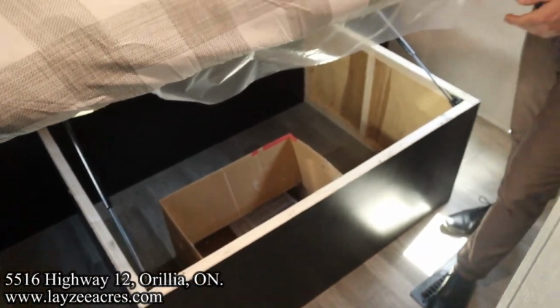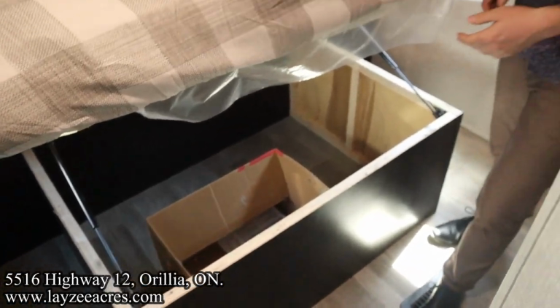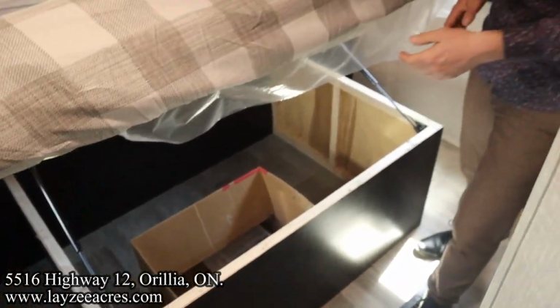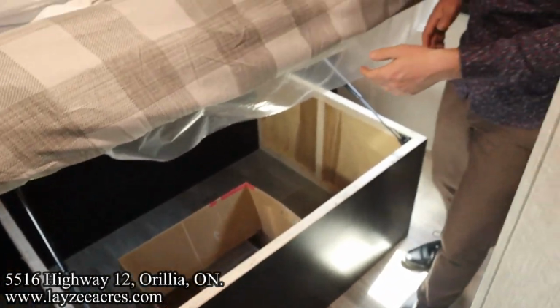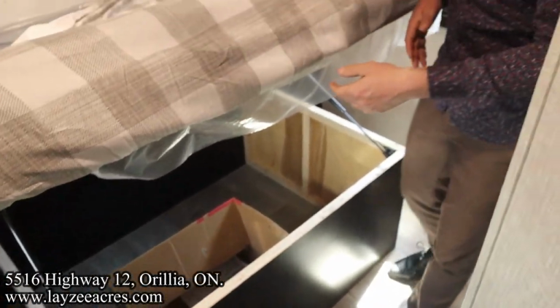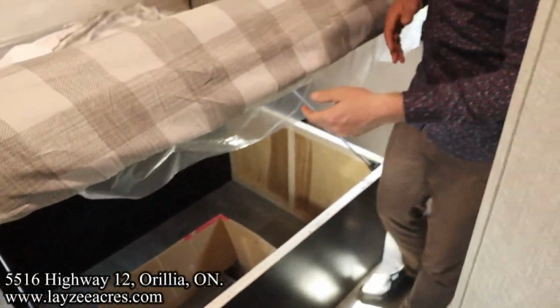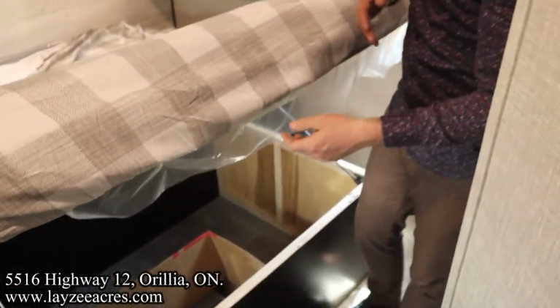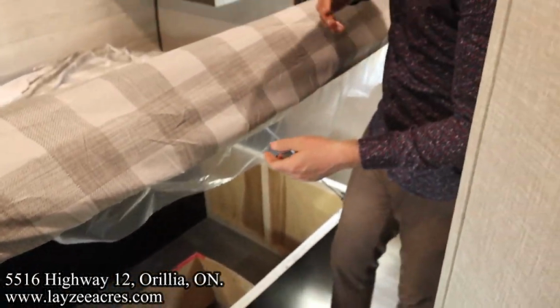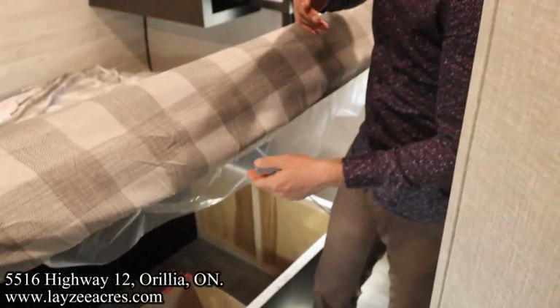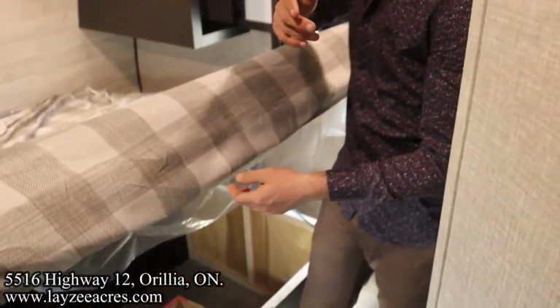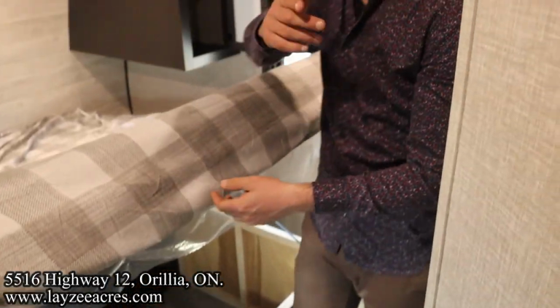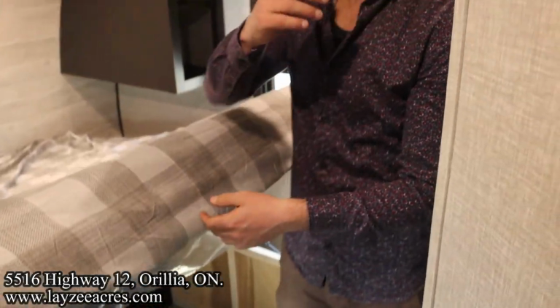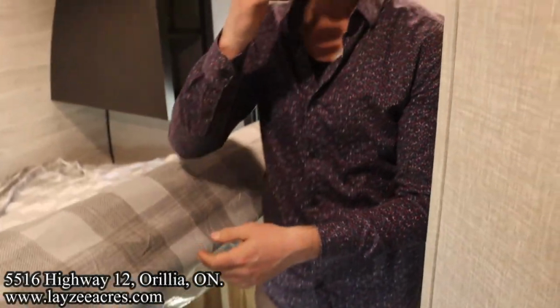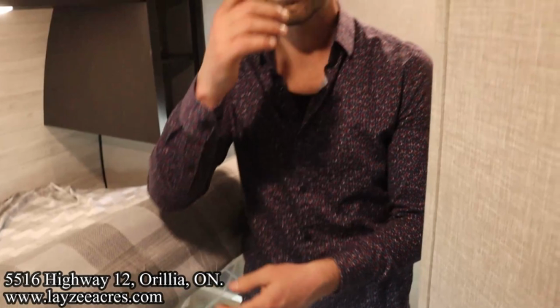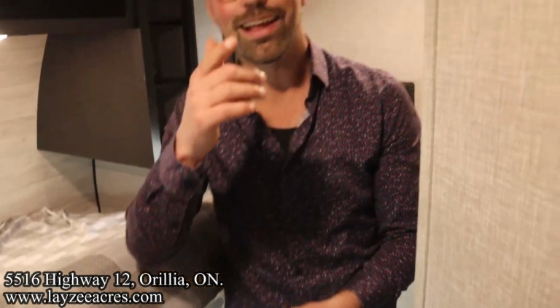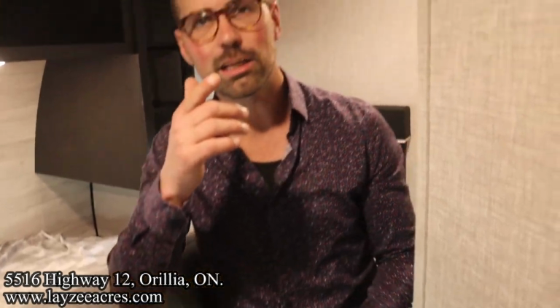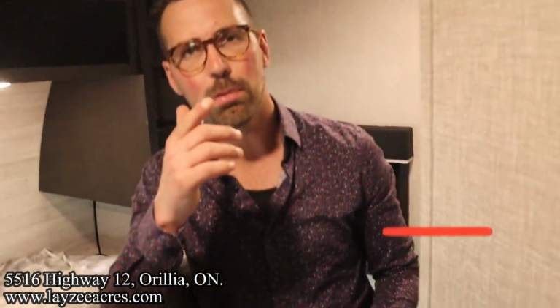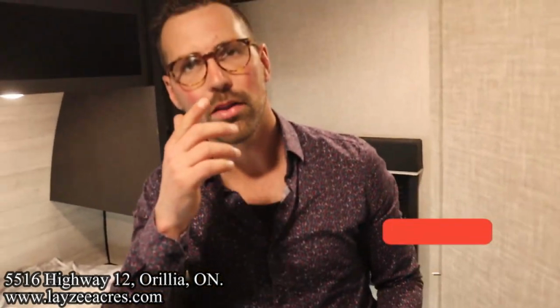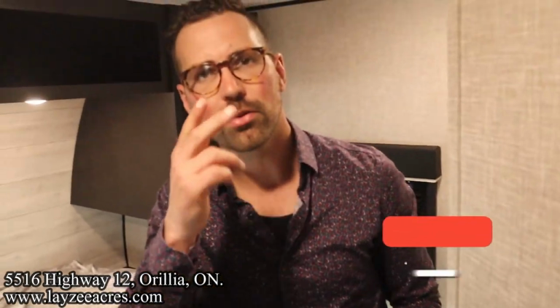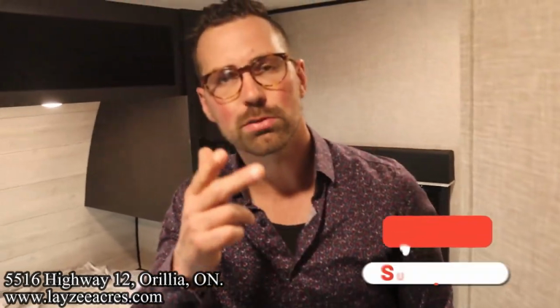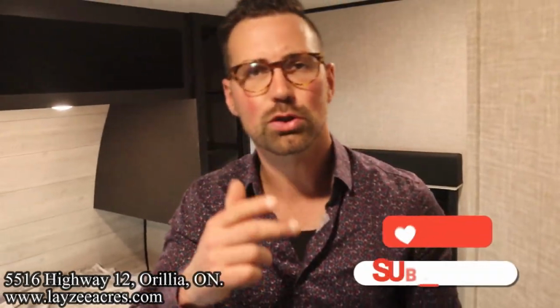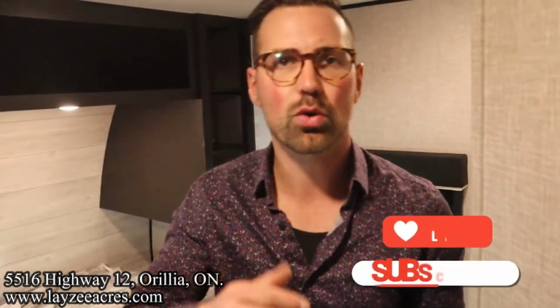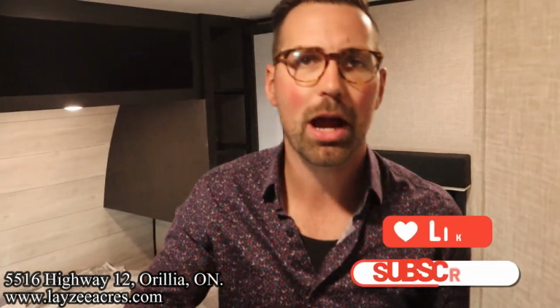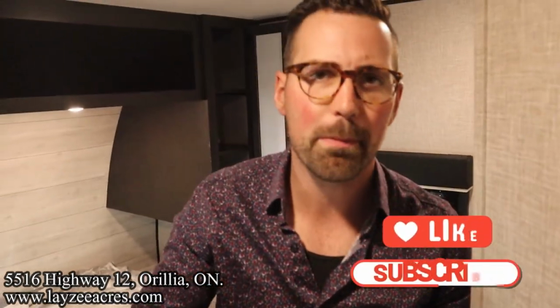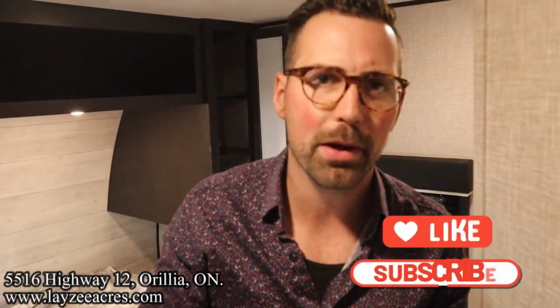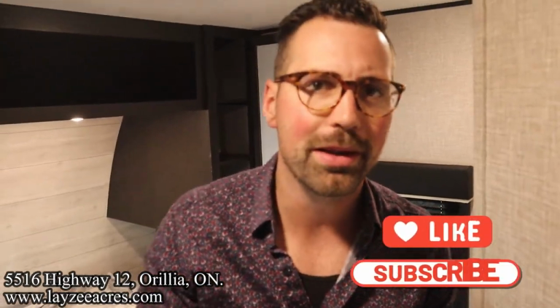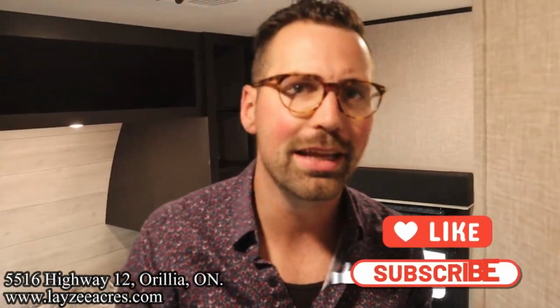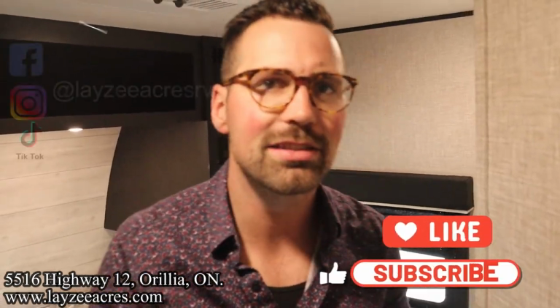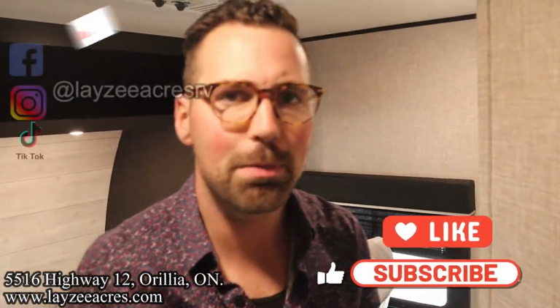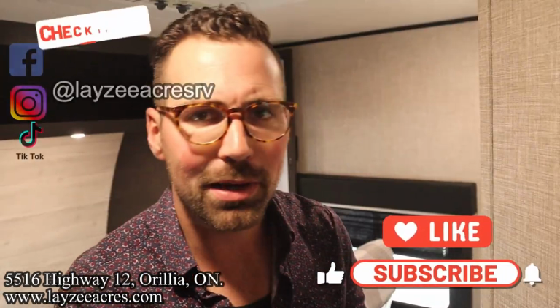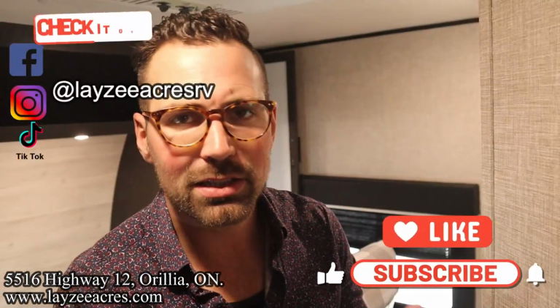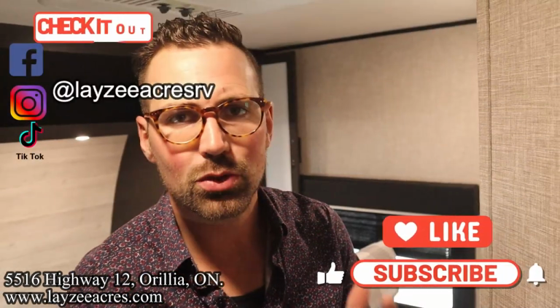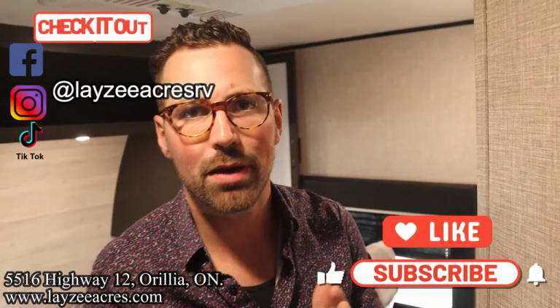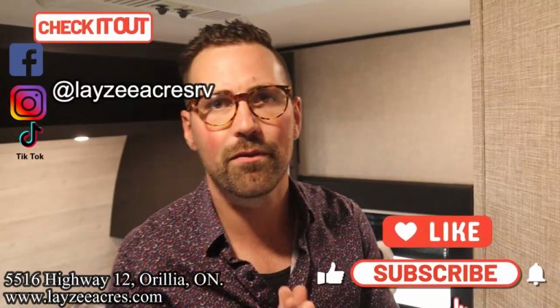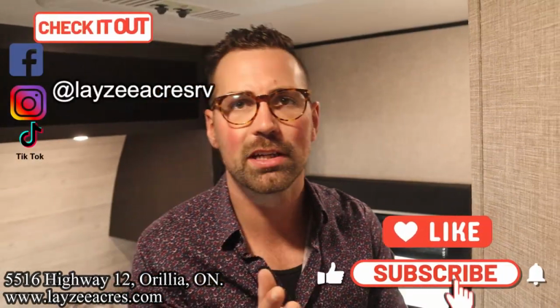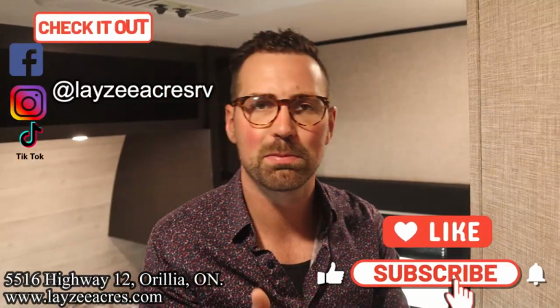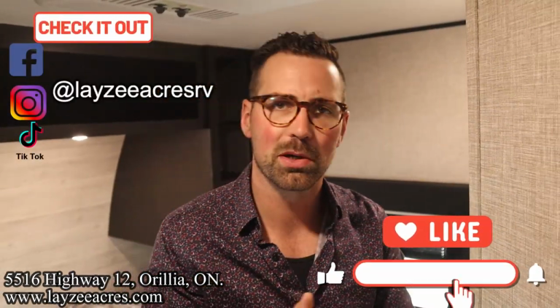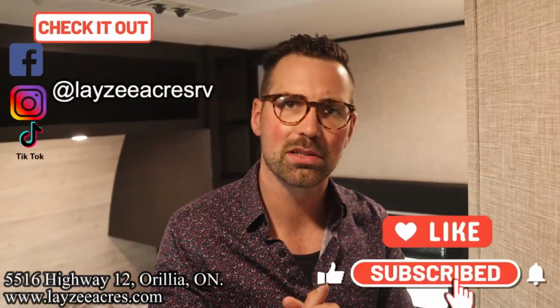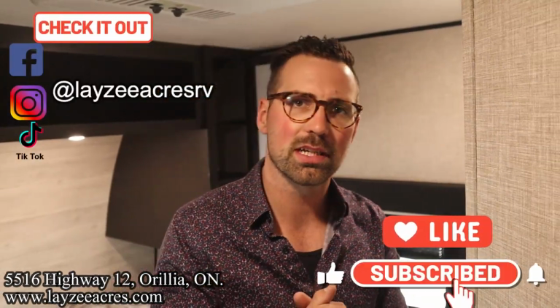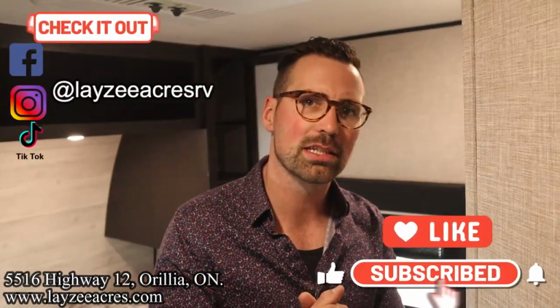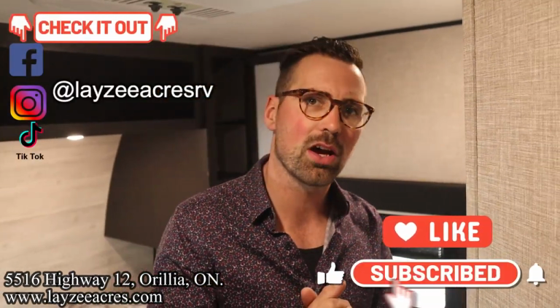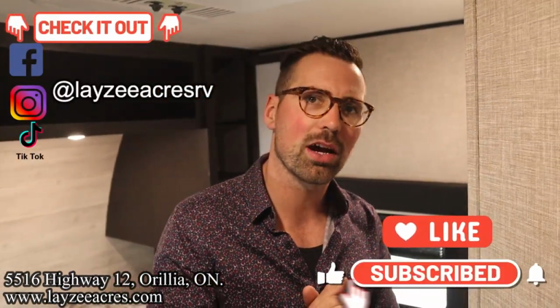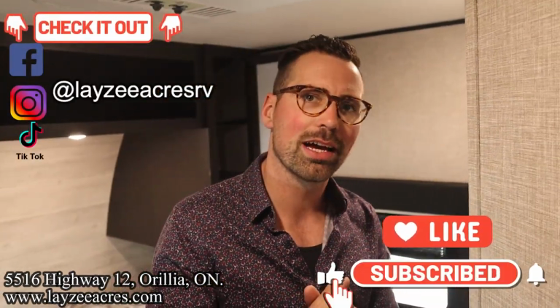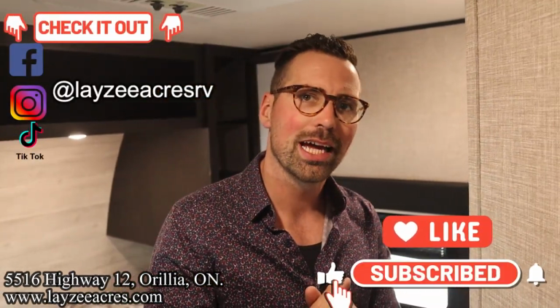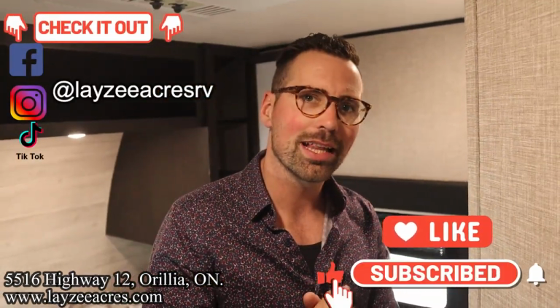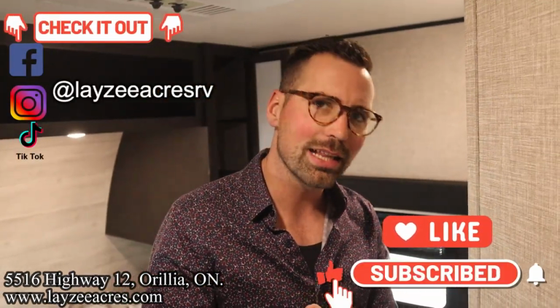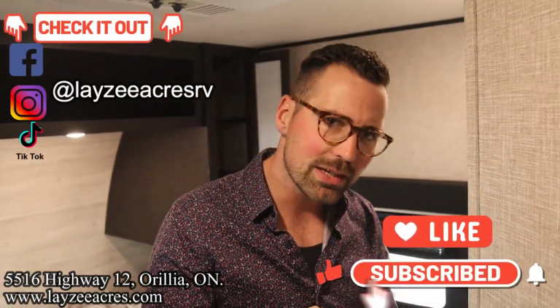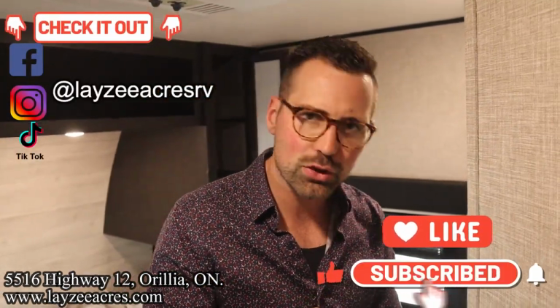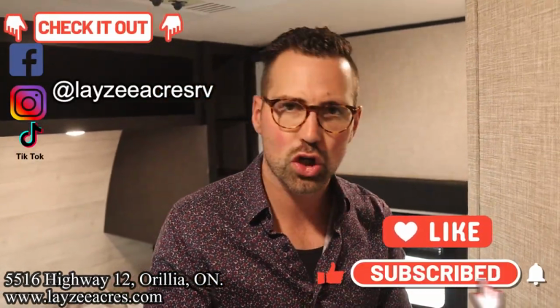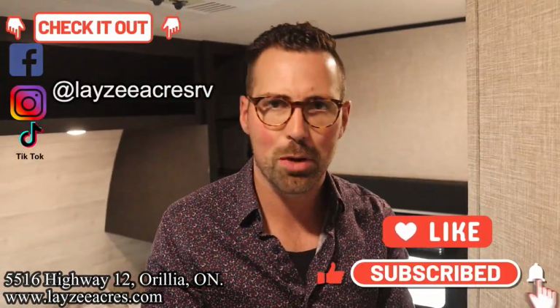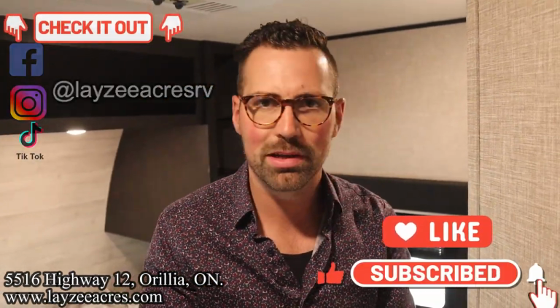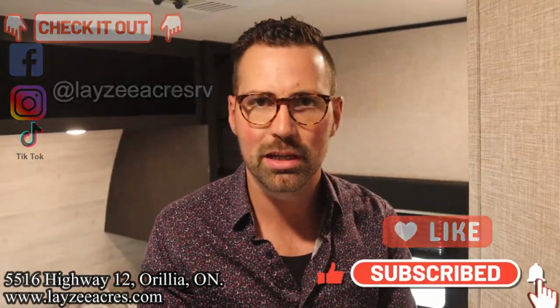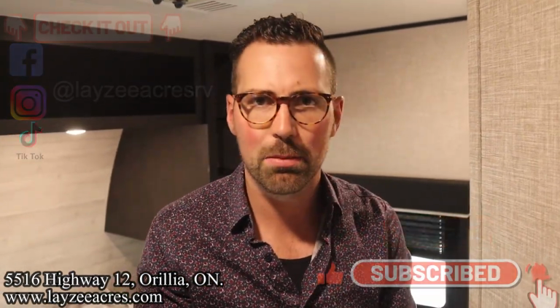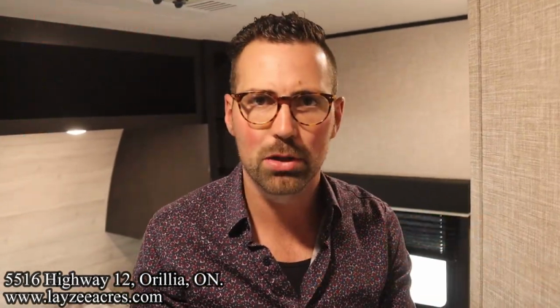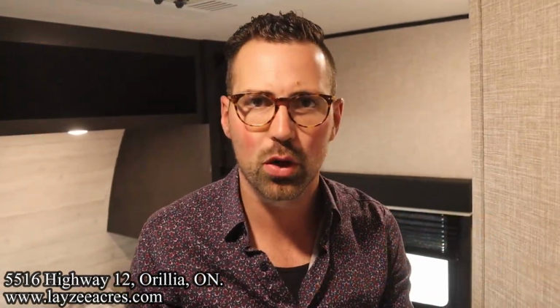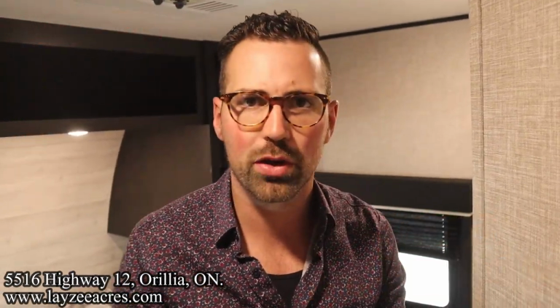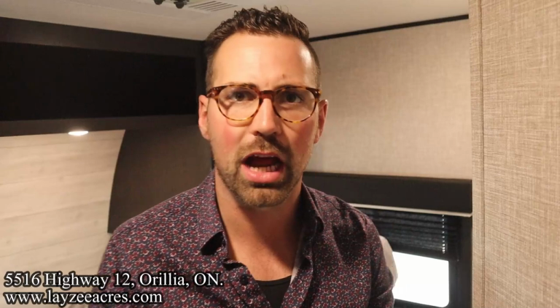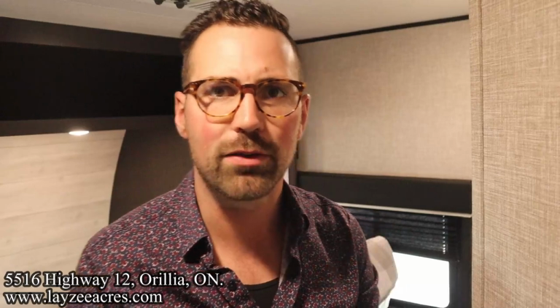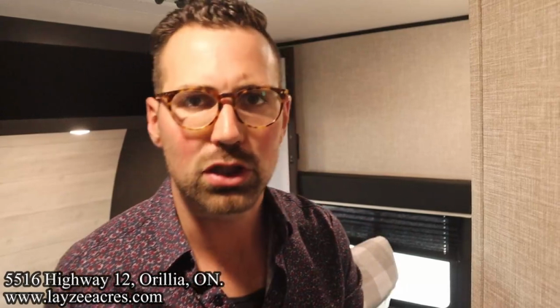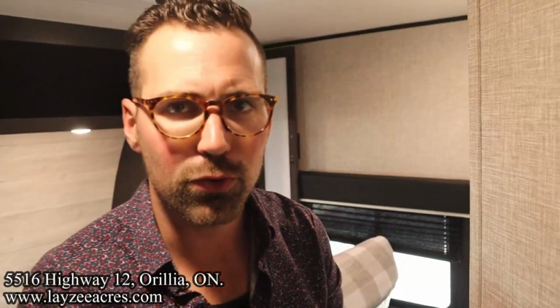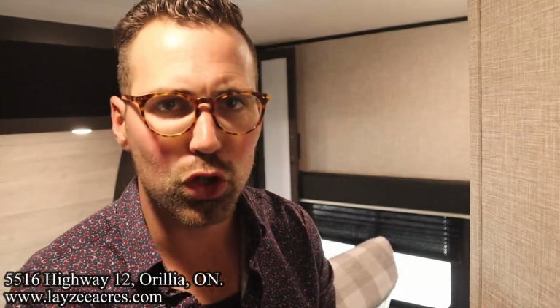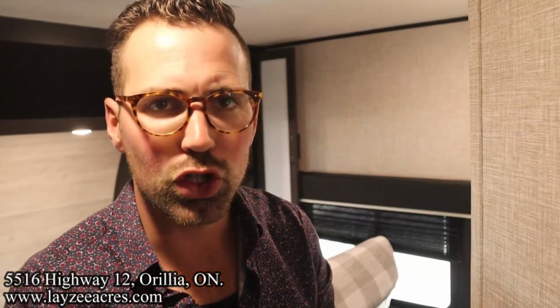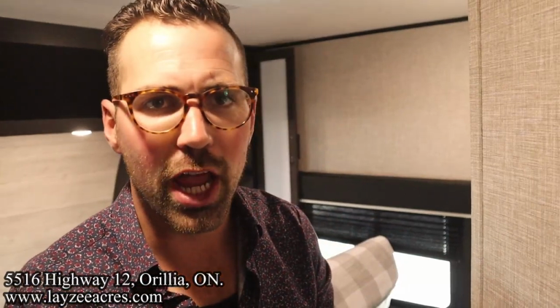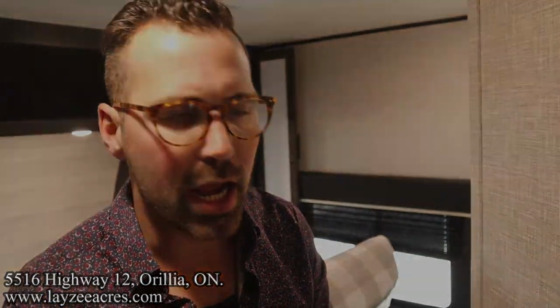That's the video folks. Hit the like button, the subscribe button. Hit us up on Instagram, Facebook and TikTok. Leave us a comment down below and have yourself a good day.